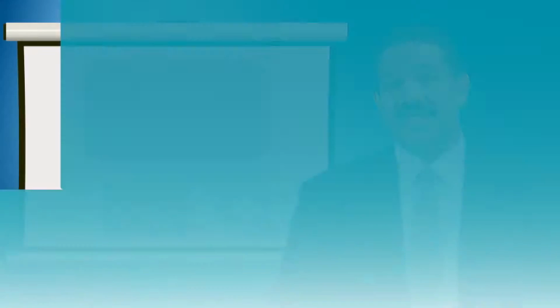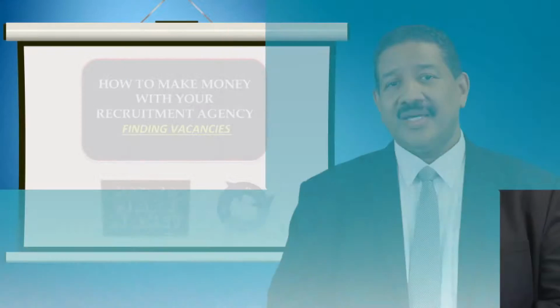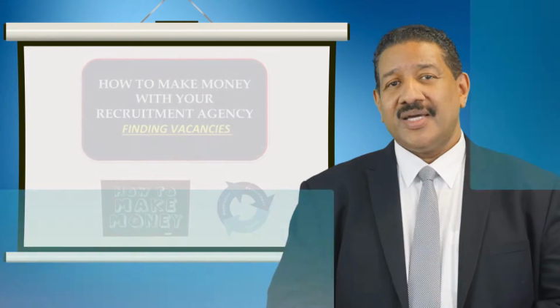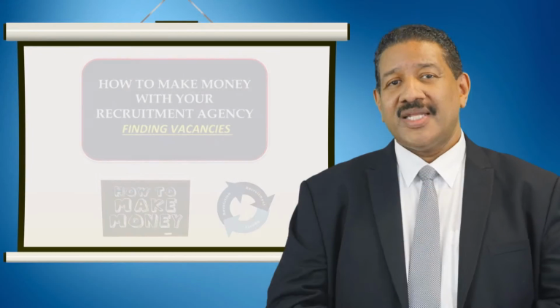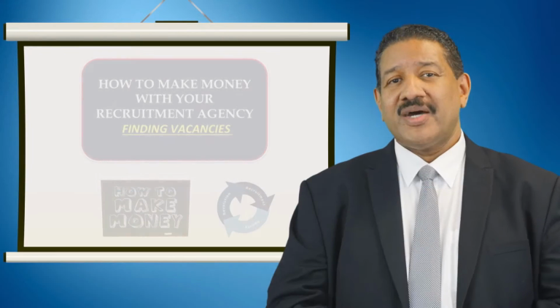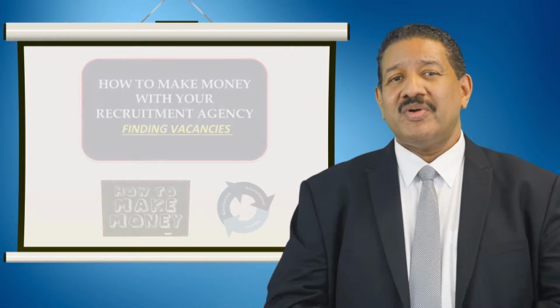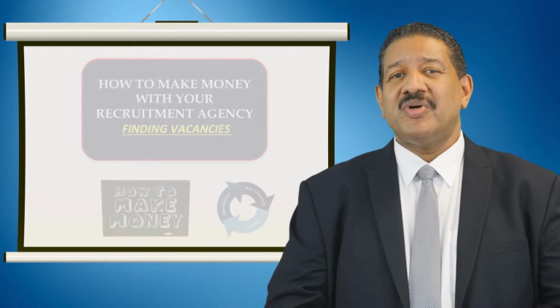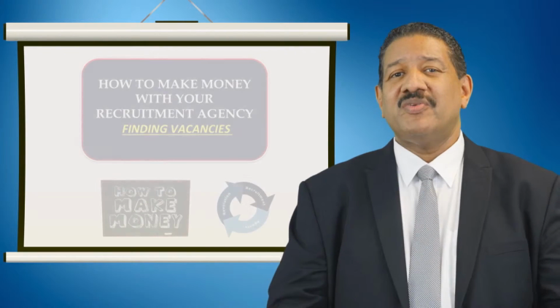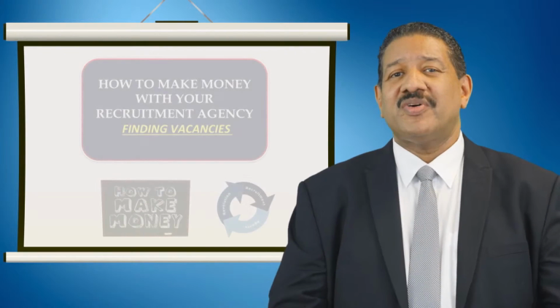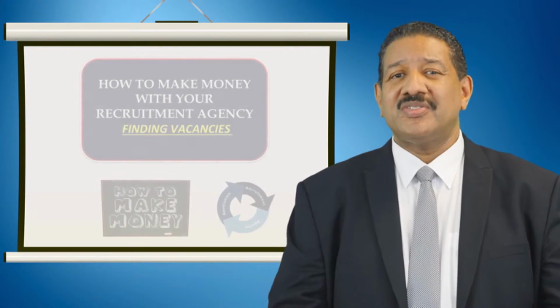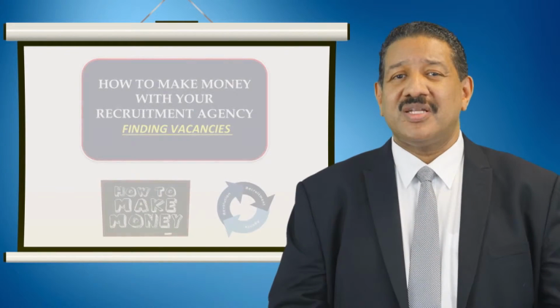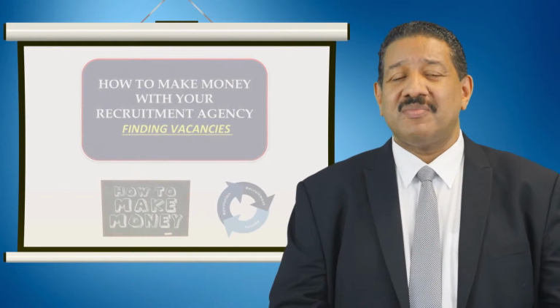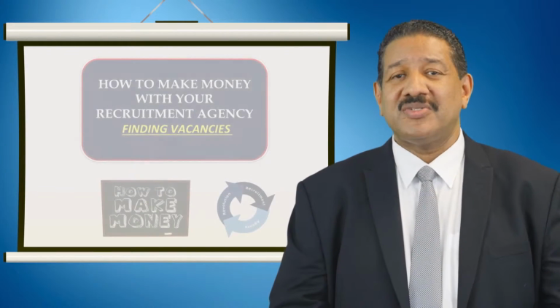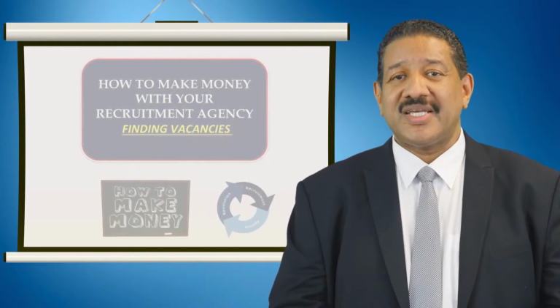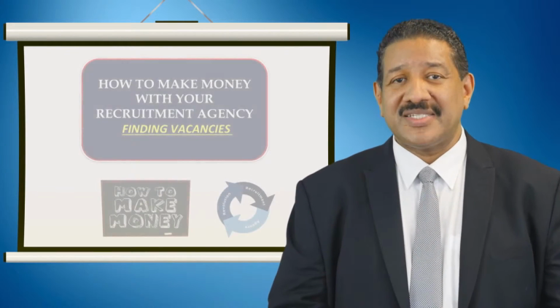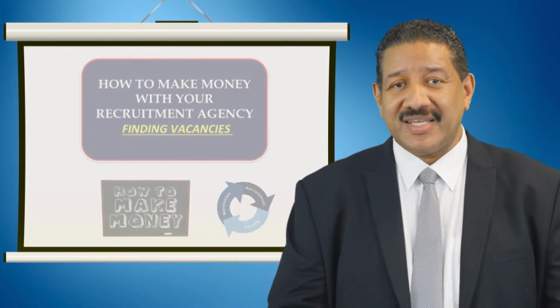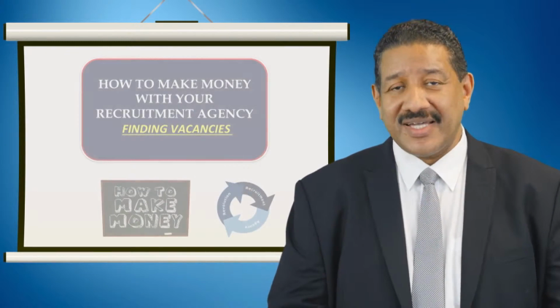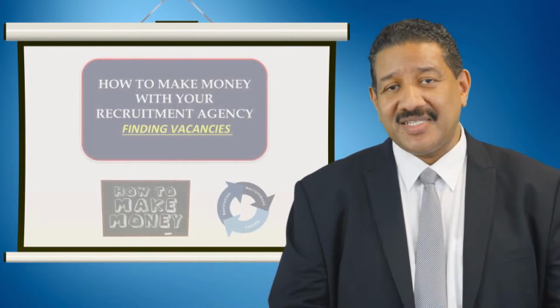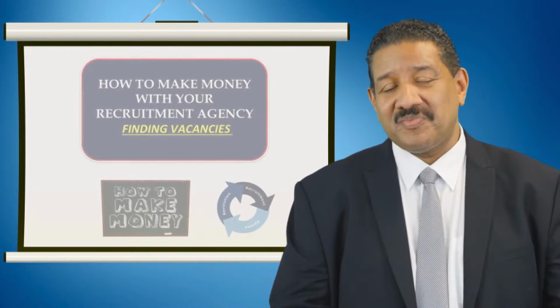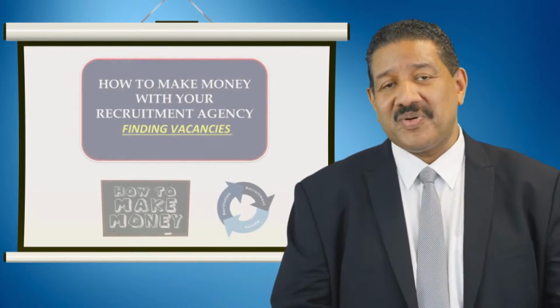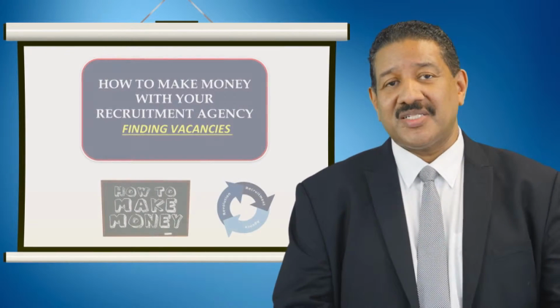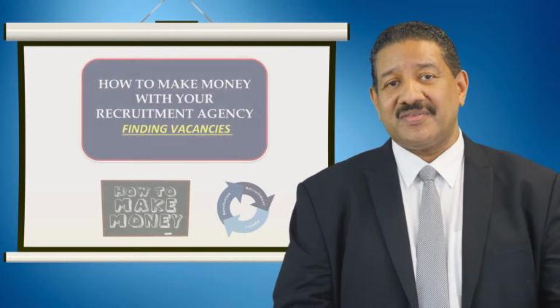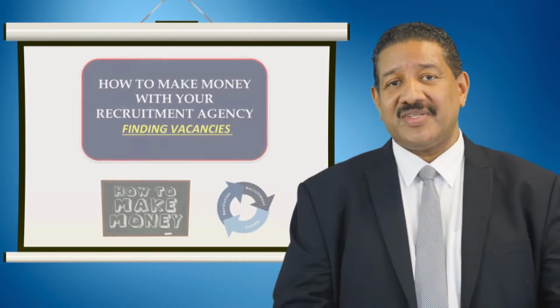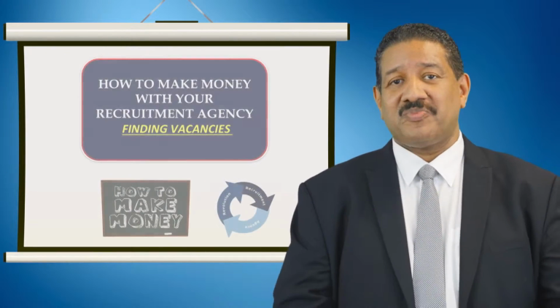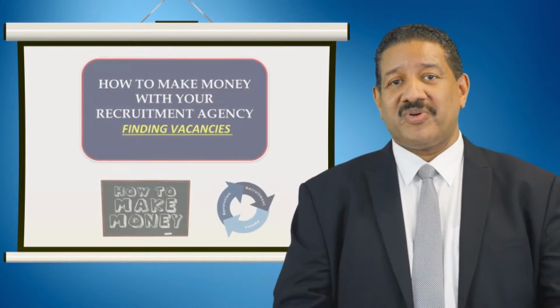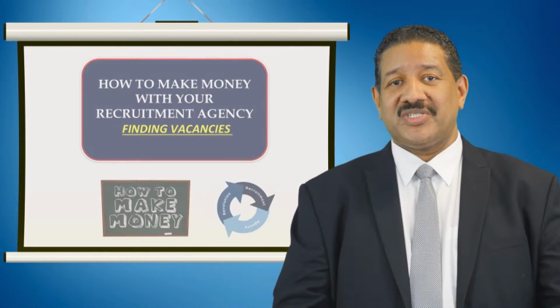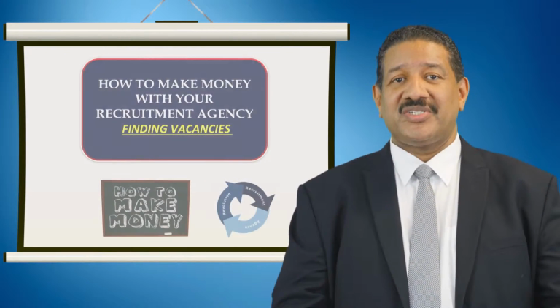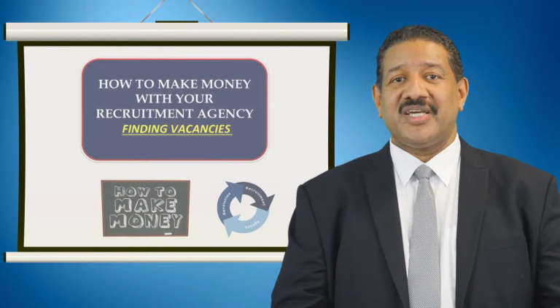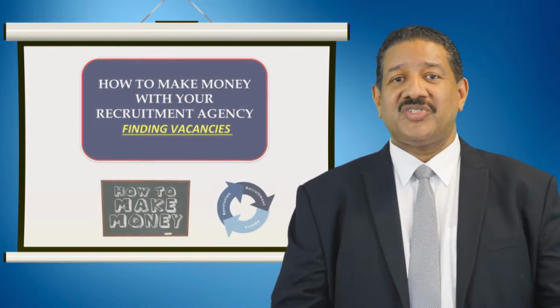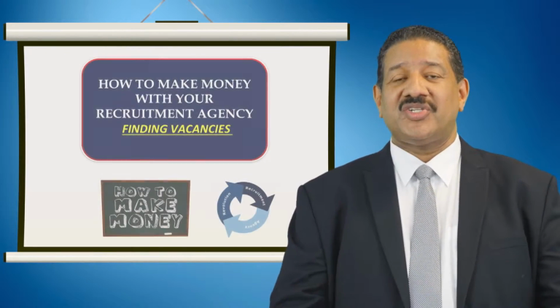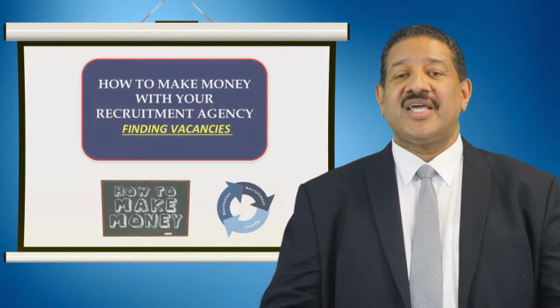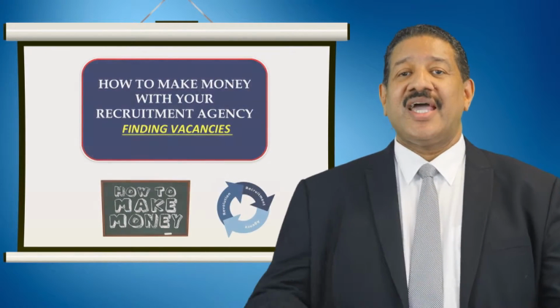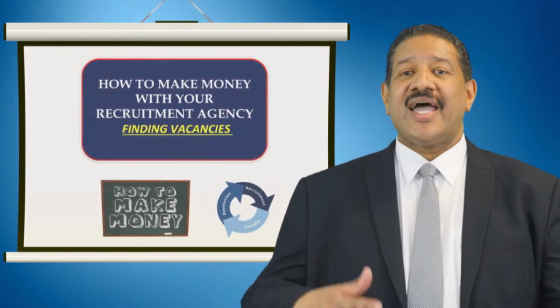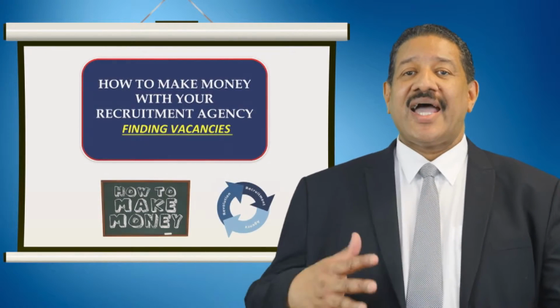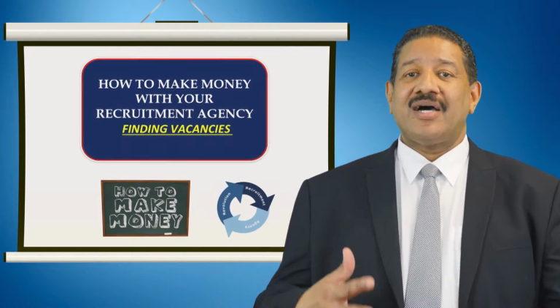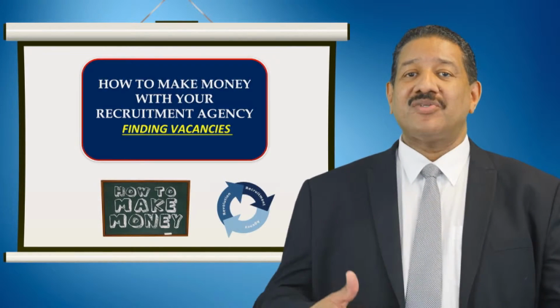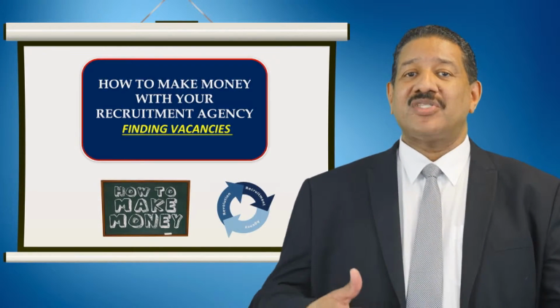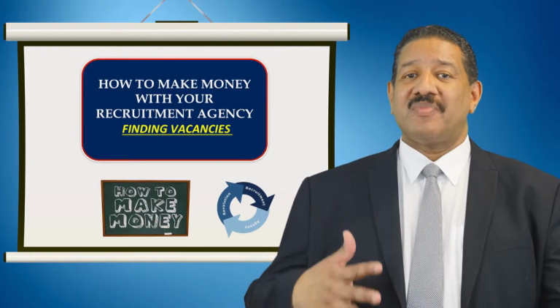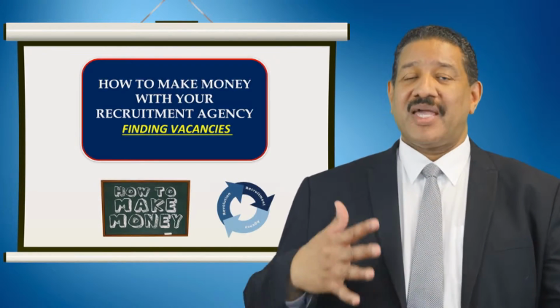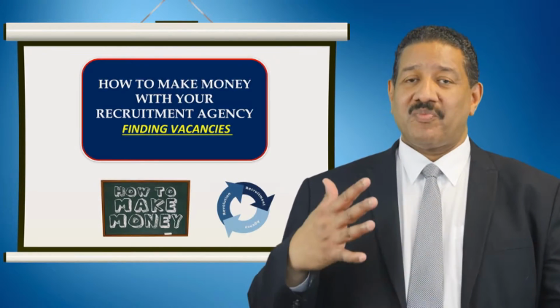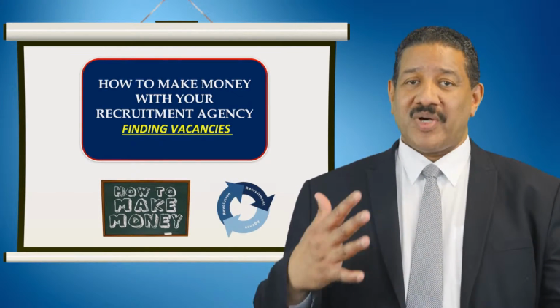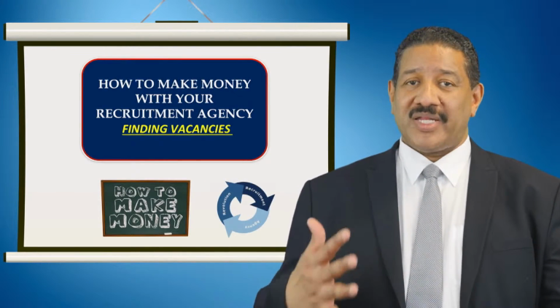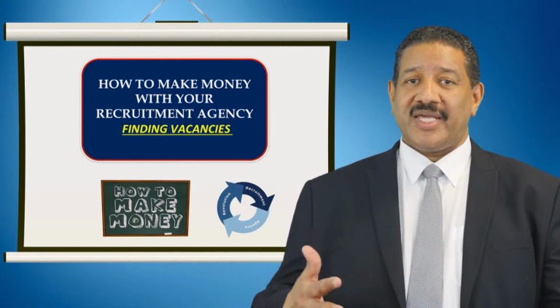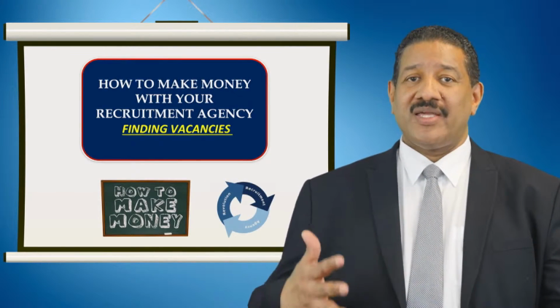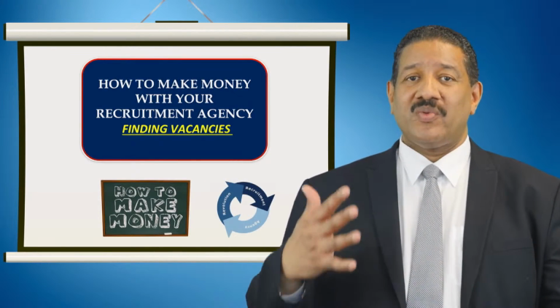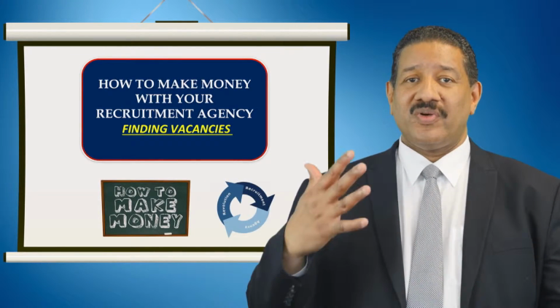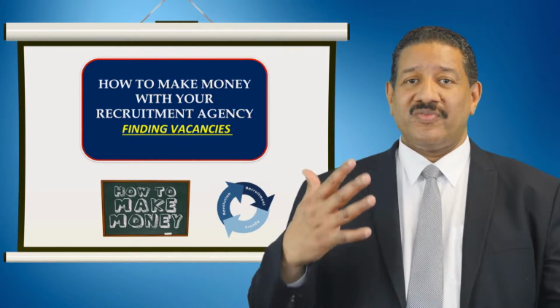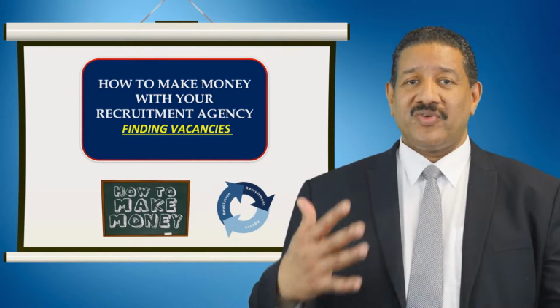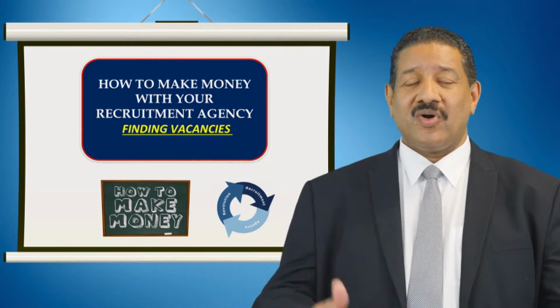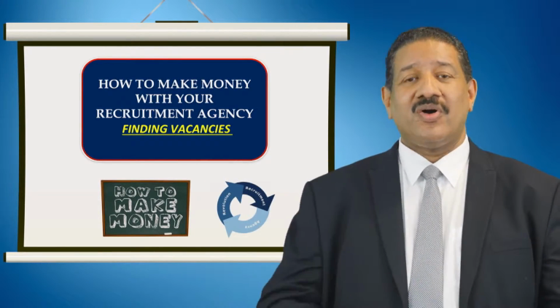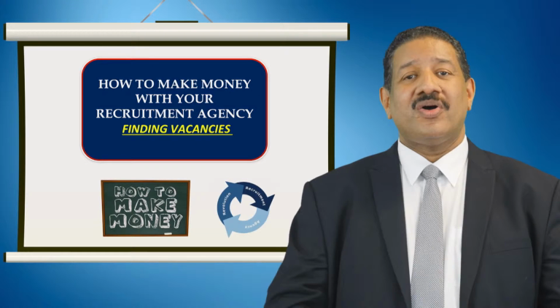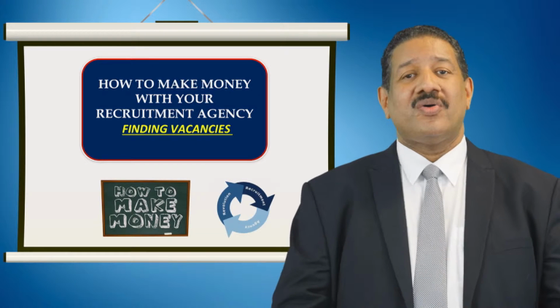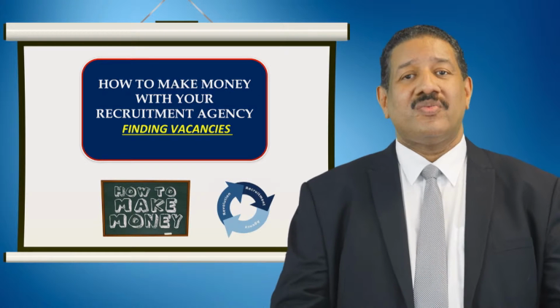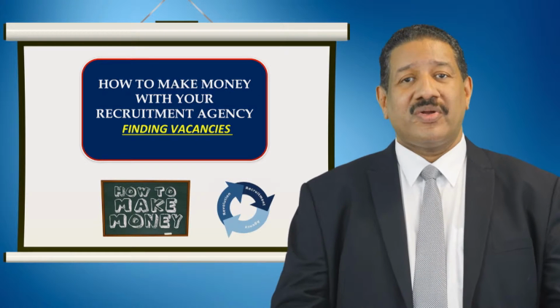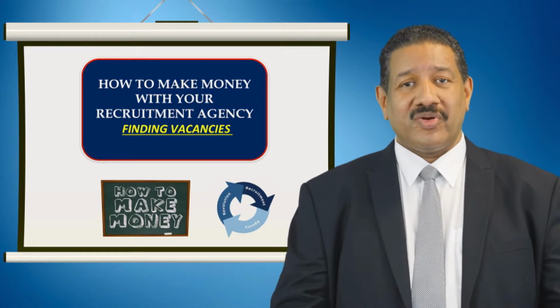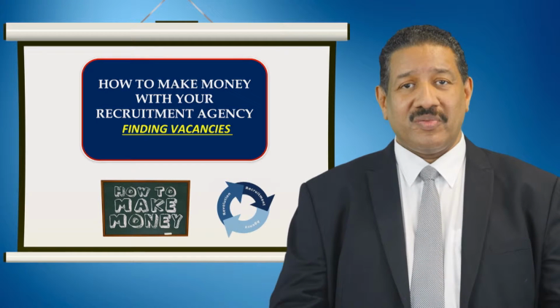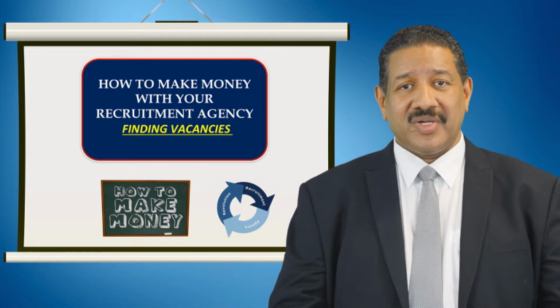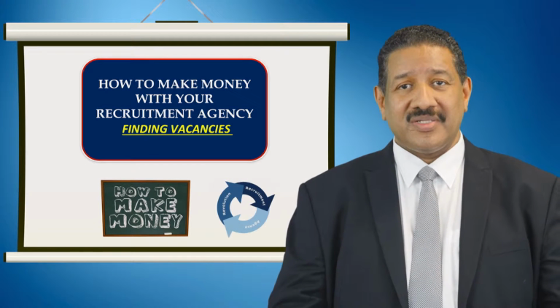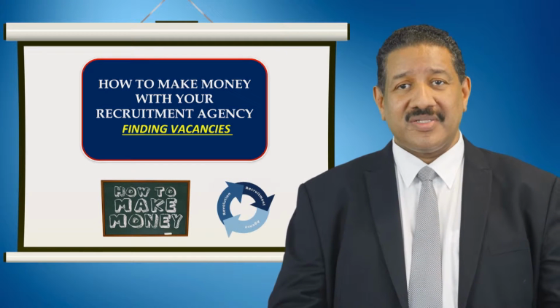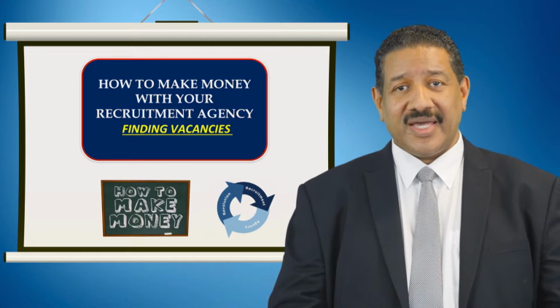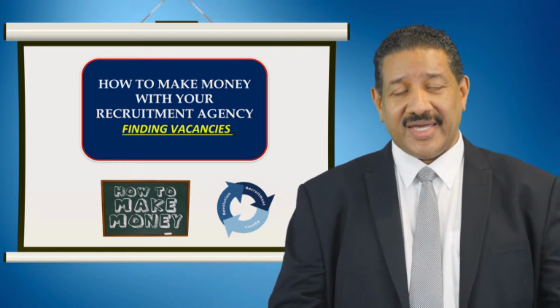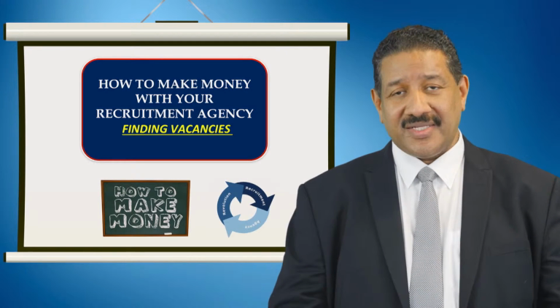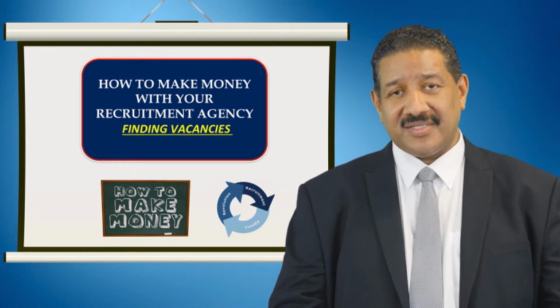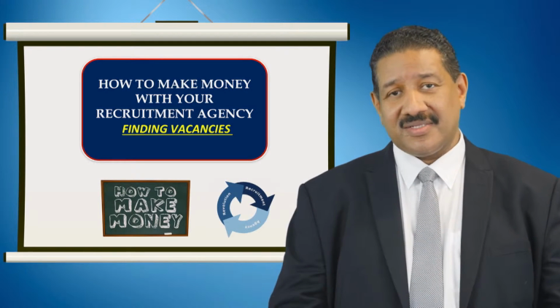Now we move on to the most exciting part of this presentation: how to make money with your recruitment agency.